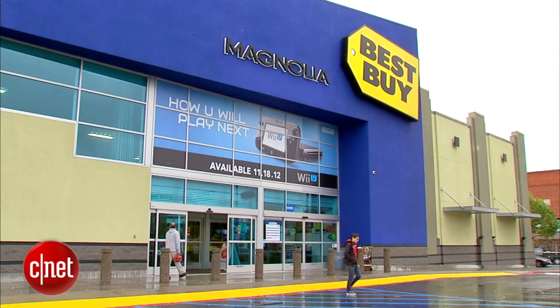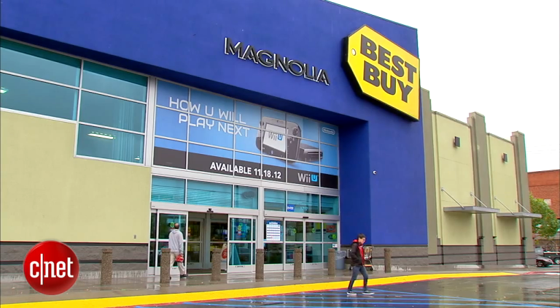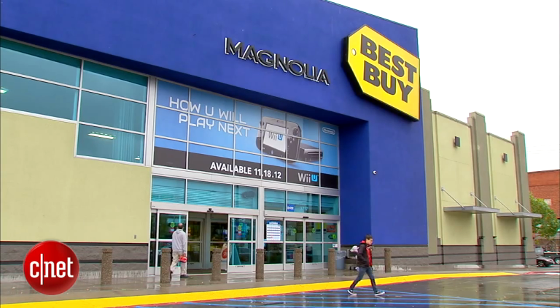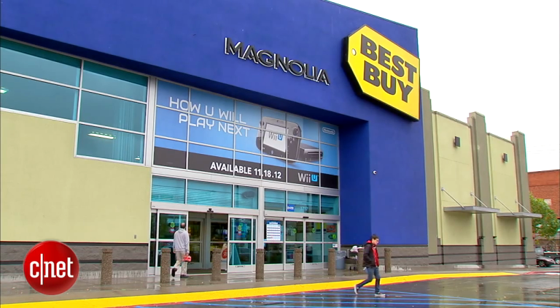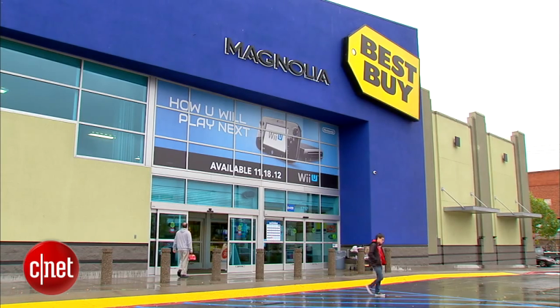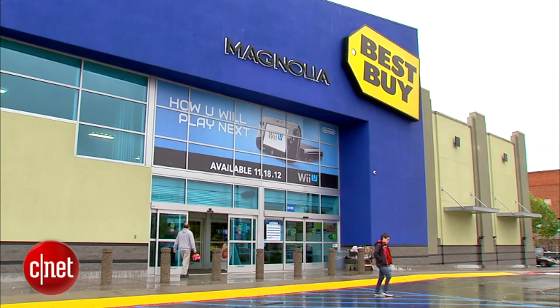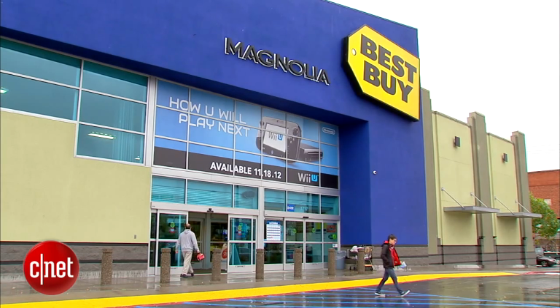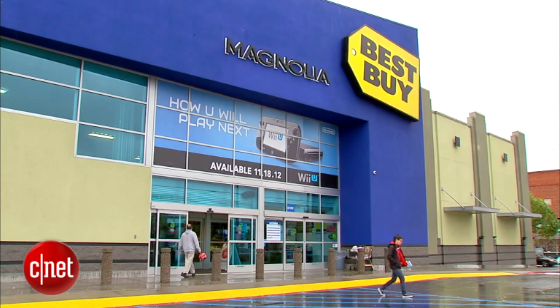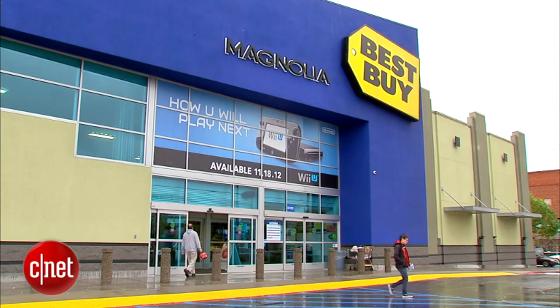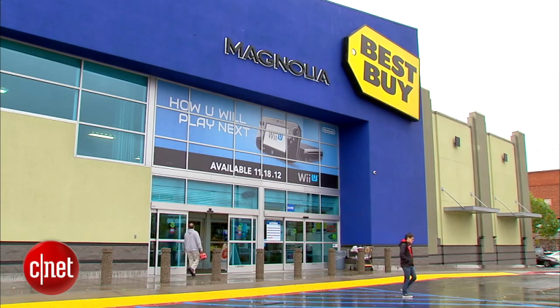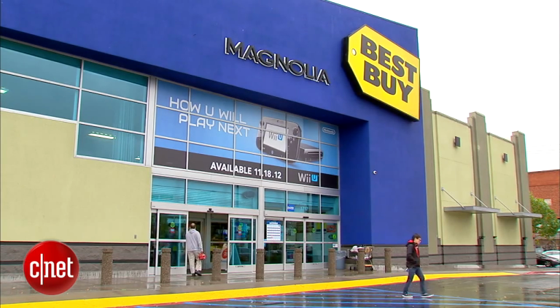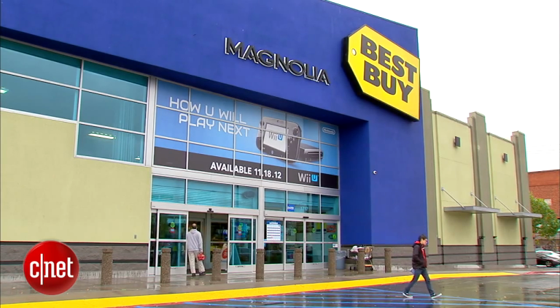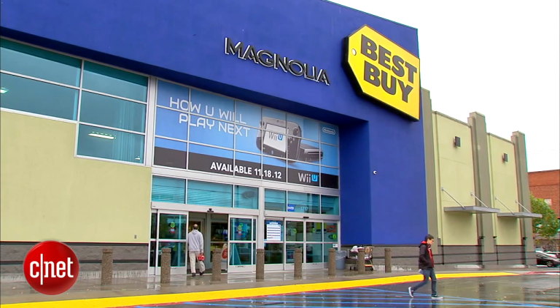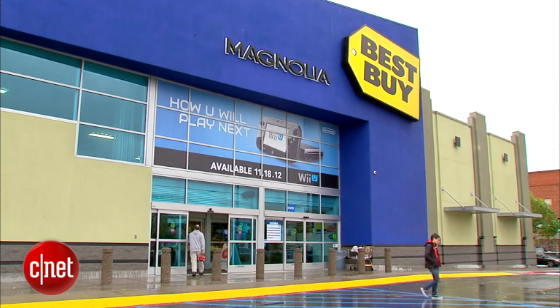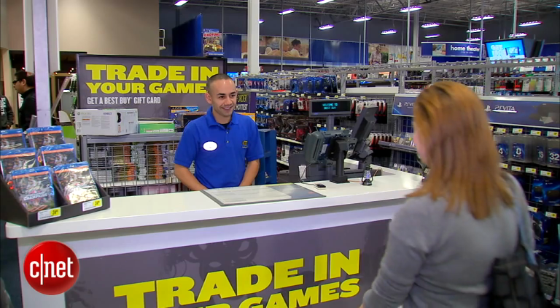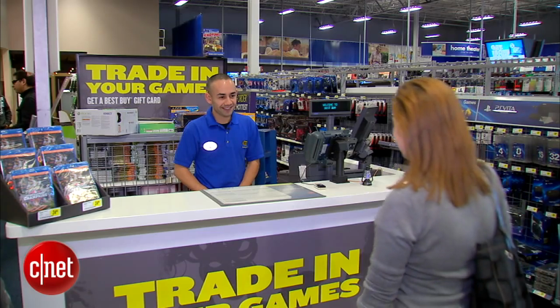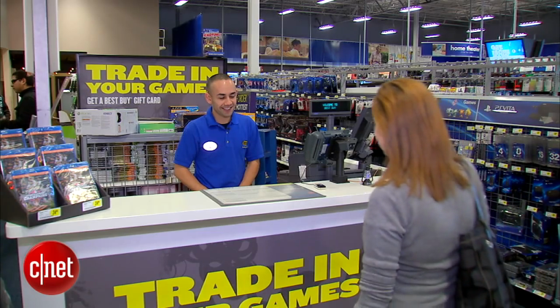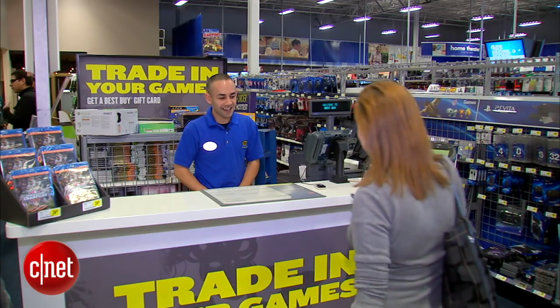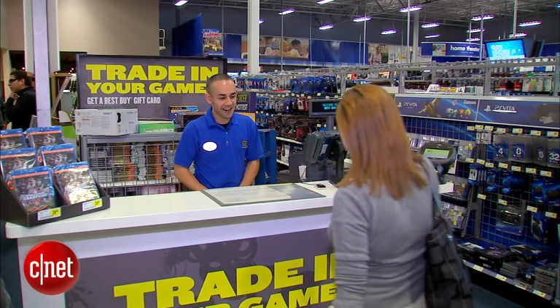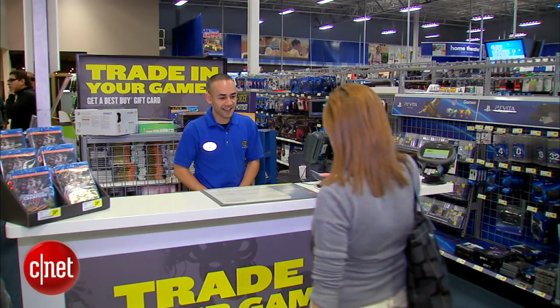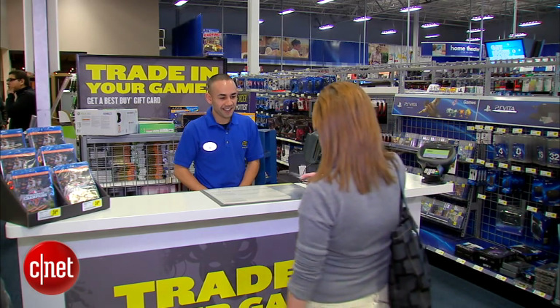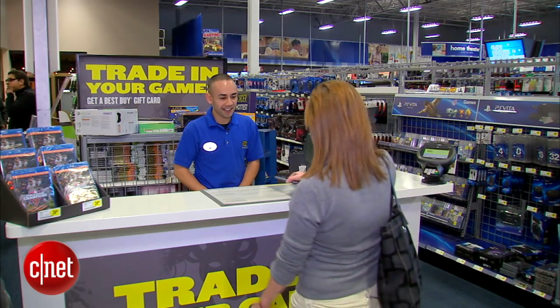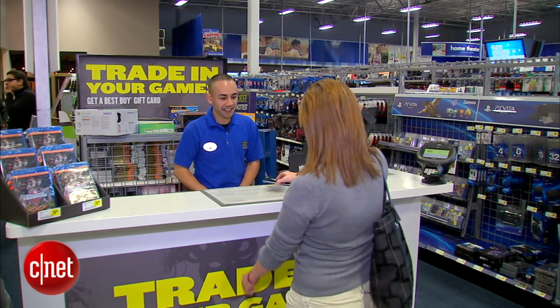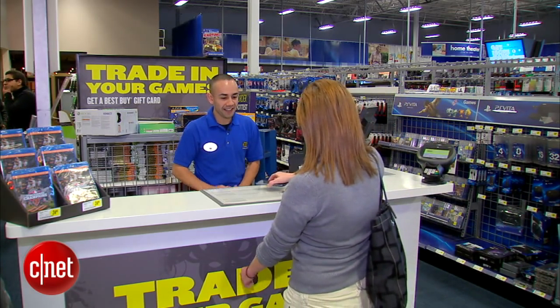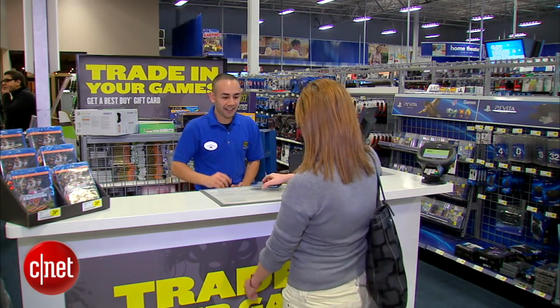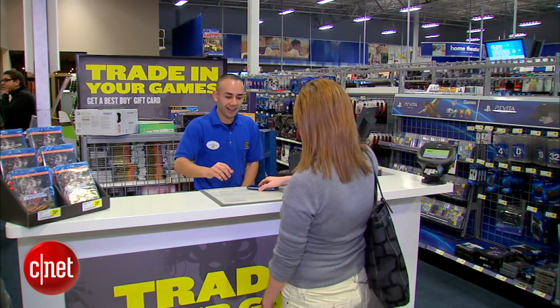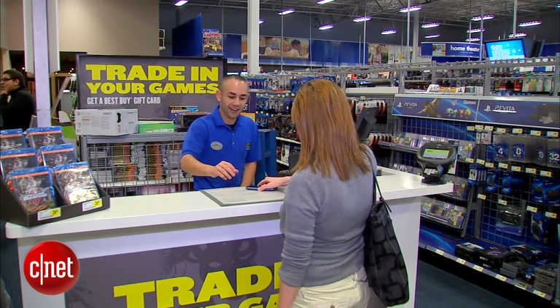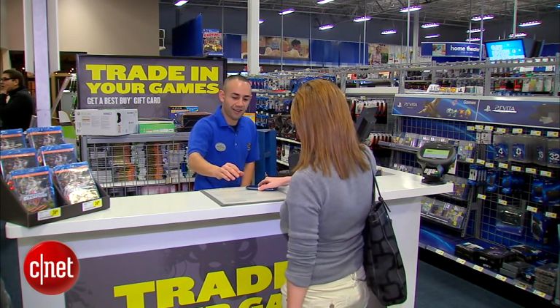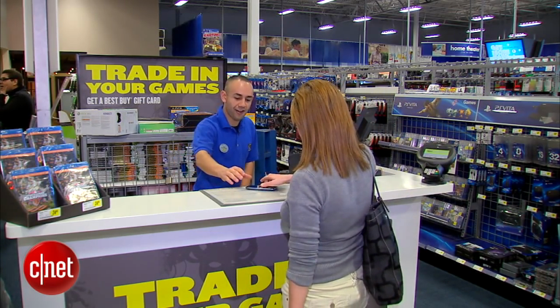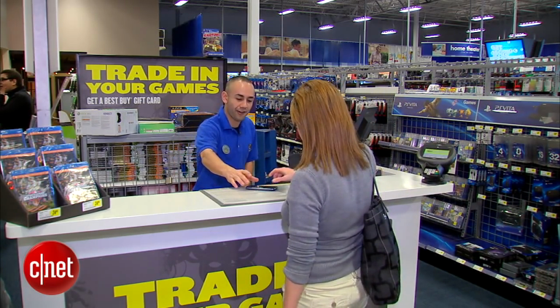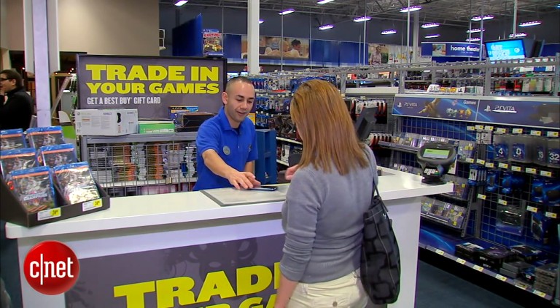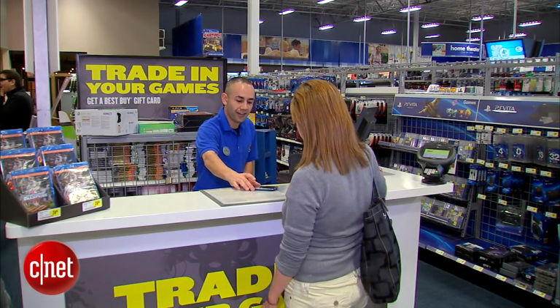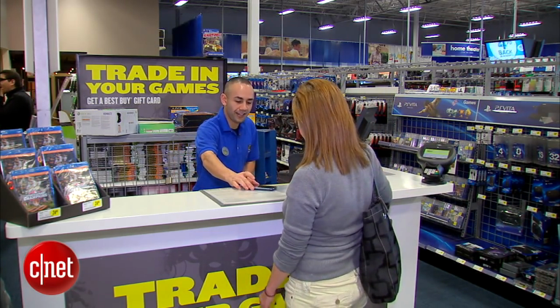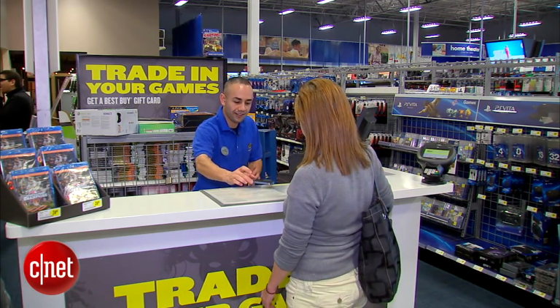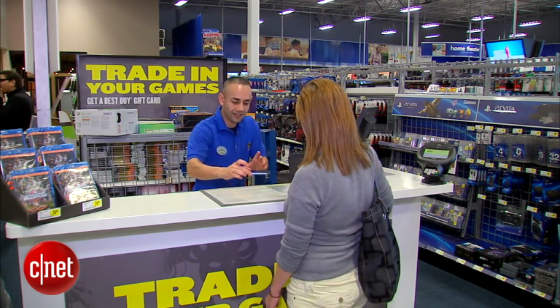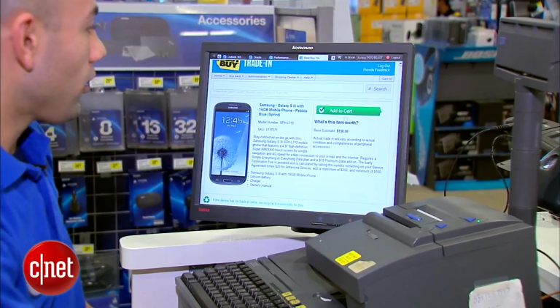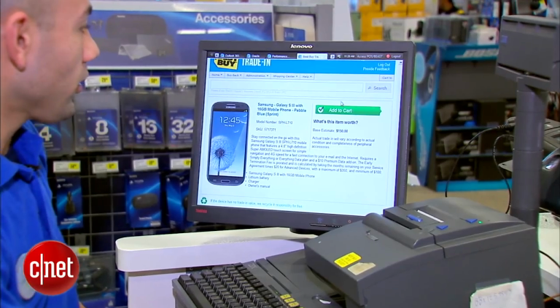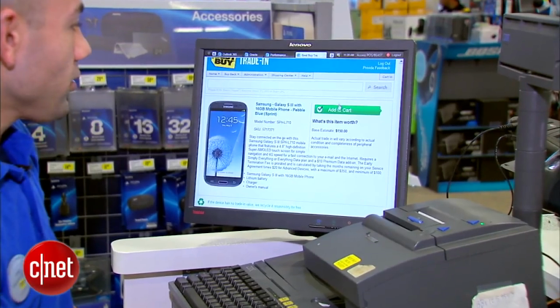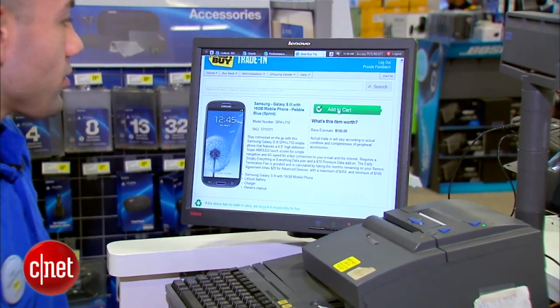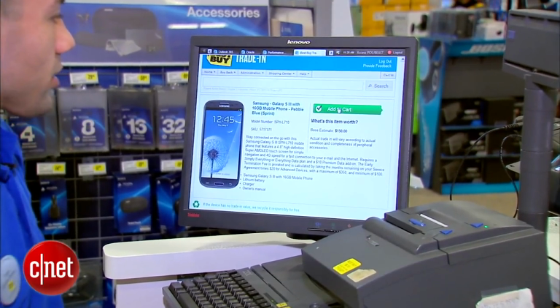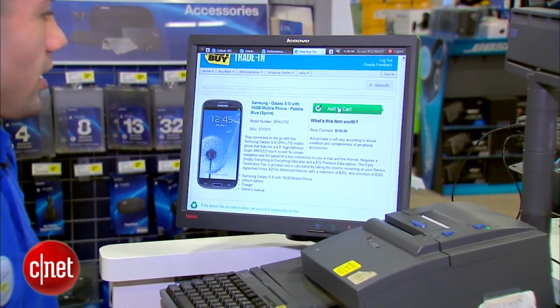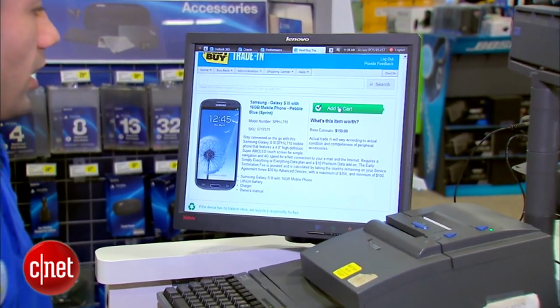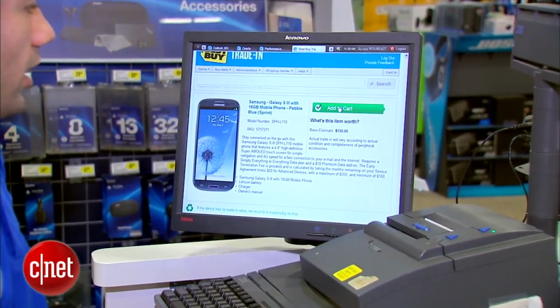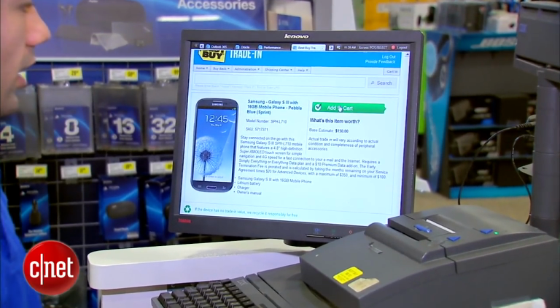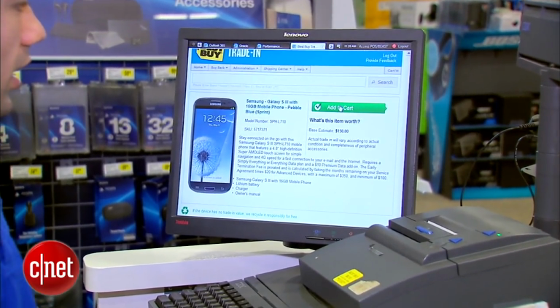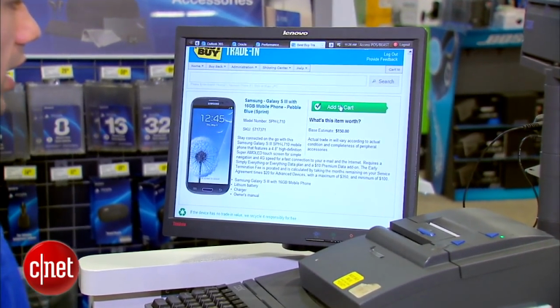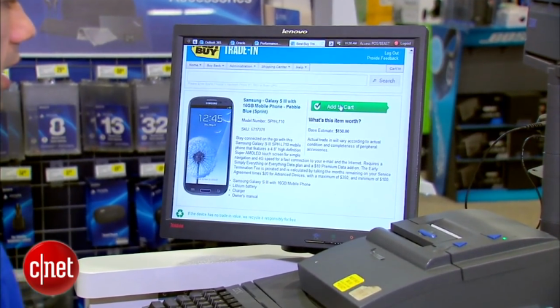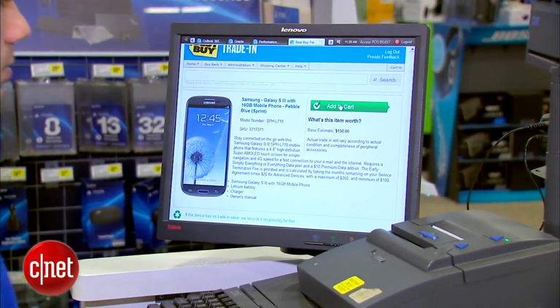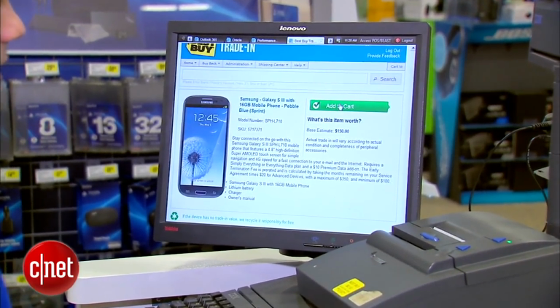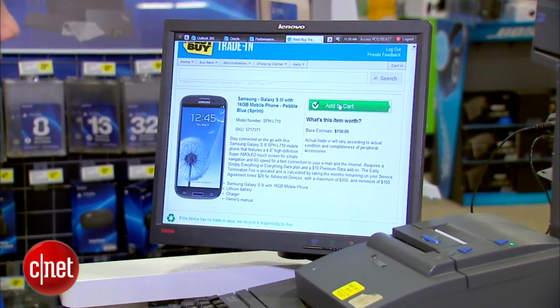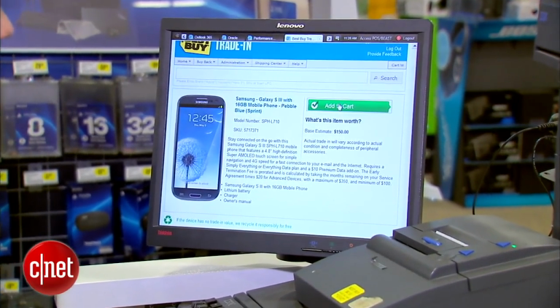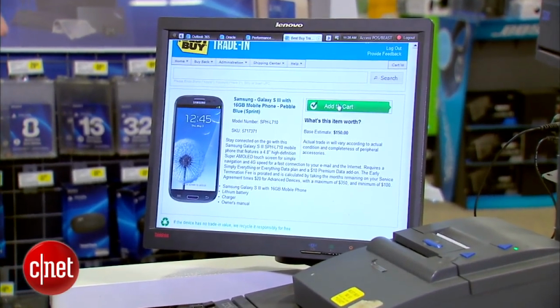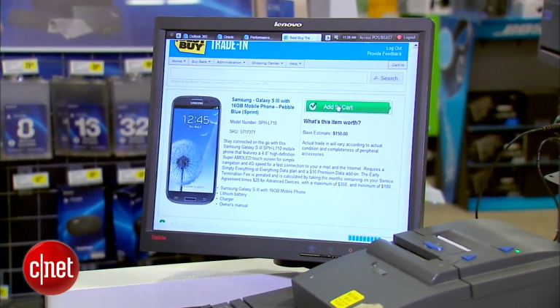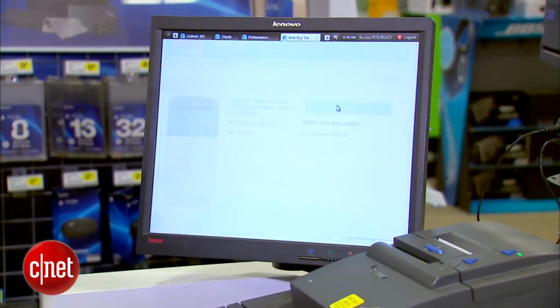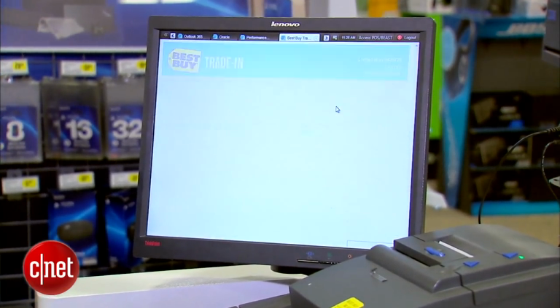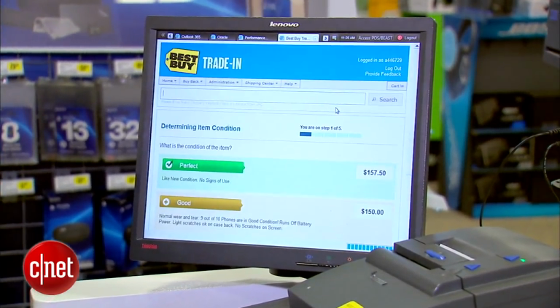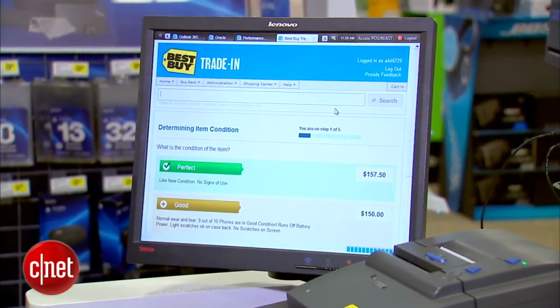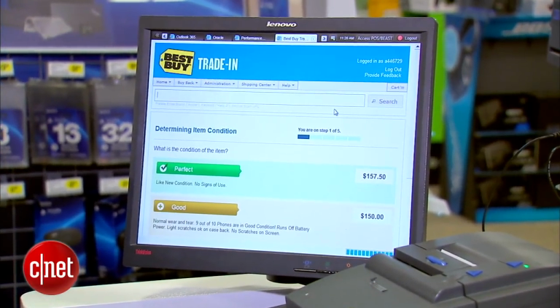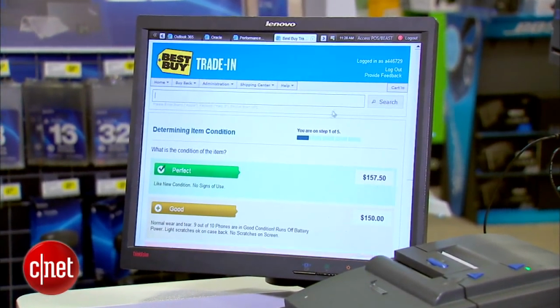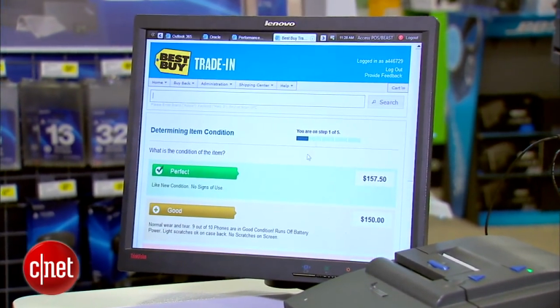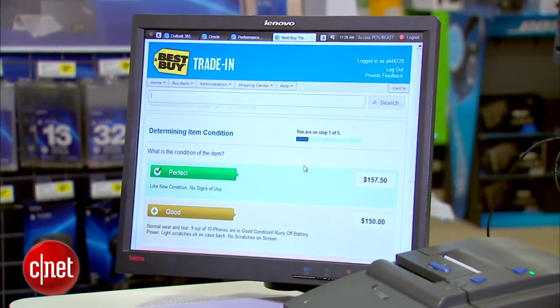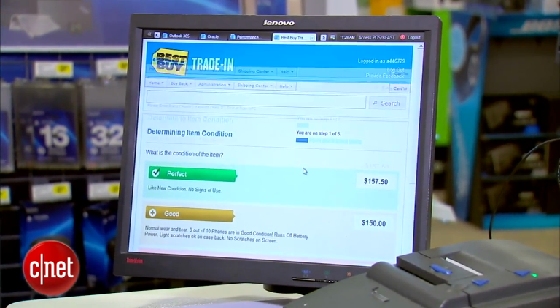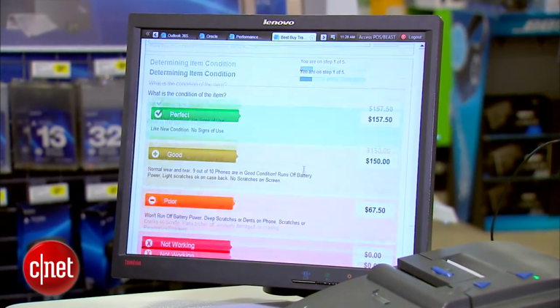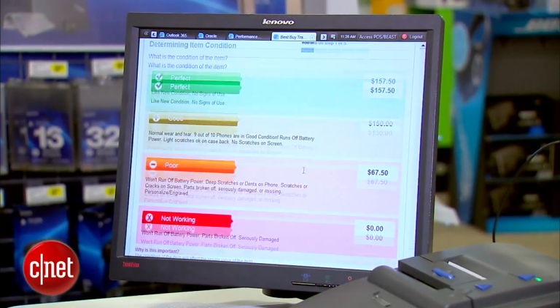Retail shops like Best Buy will also buy back some devices in person. You should check in at the customer service desk to get started.